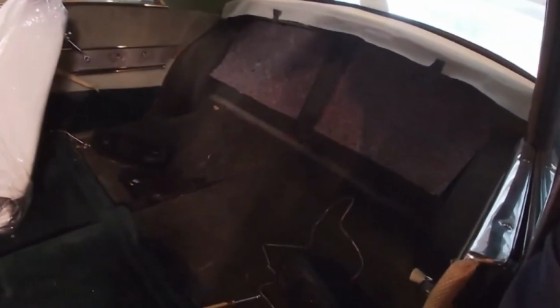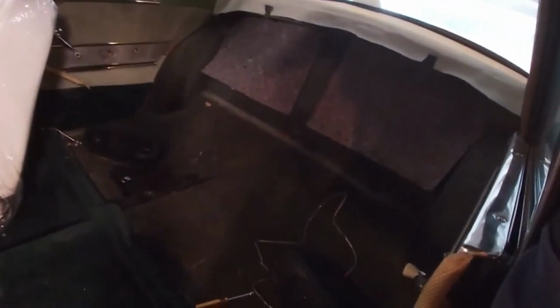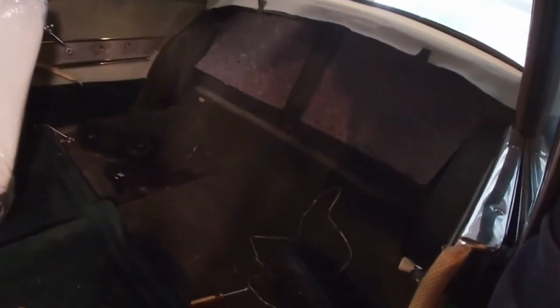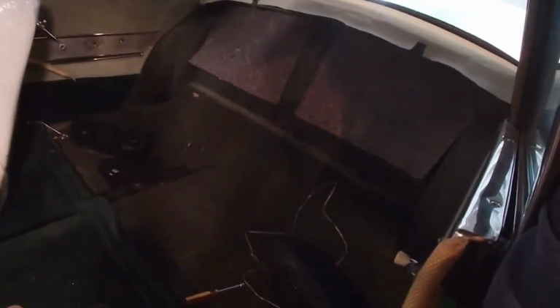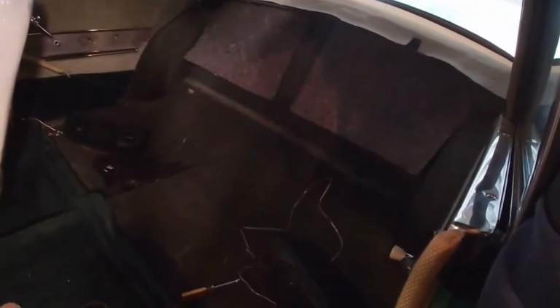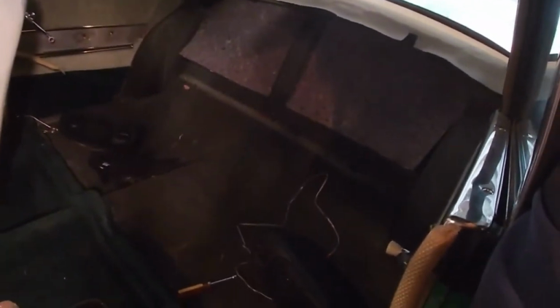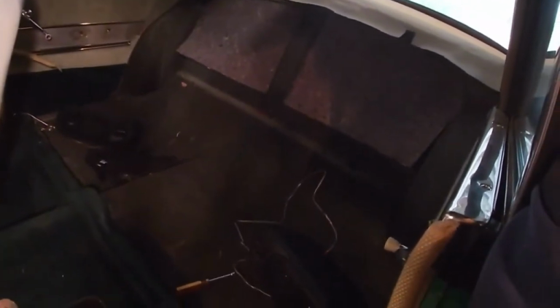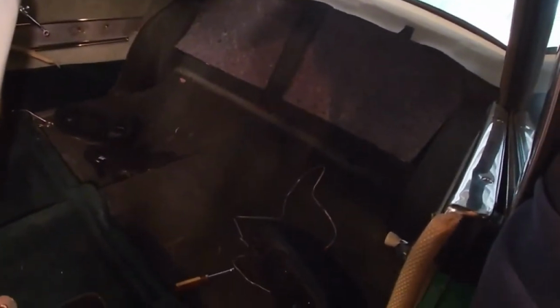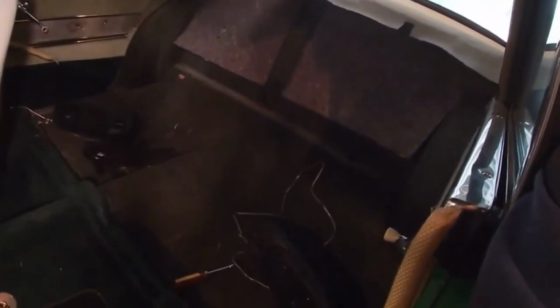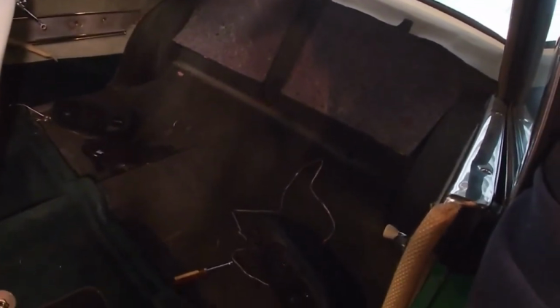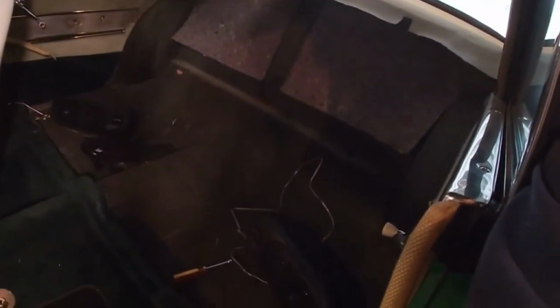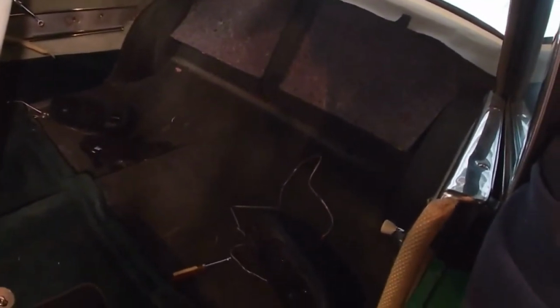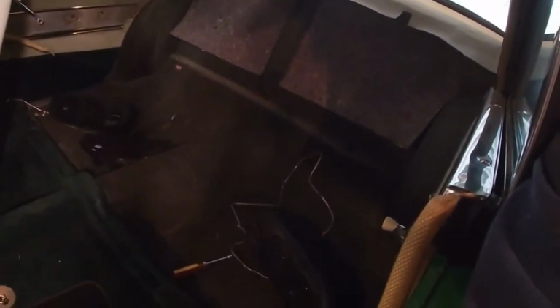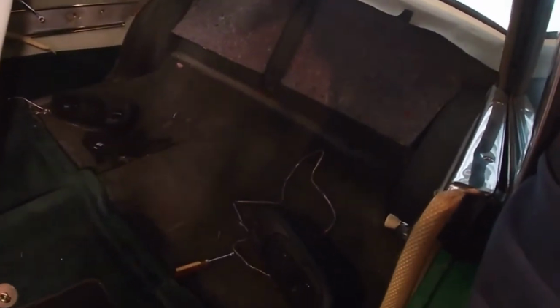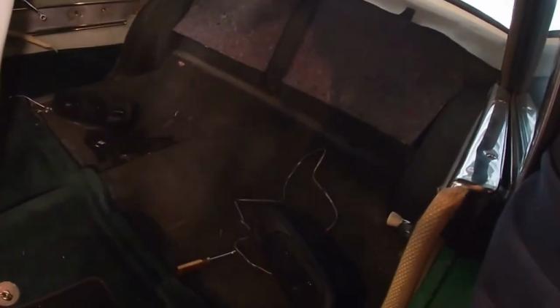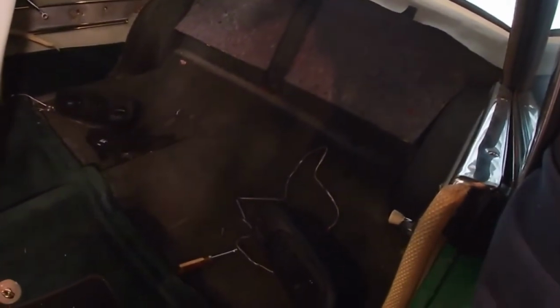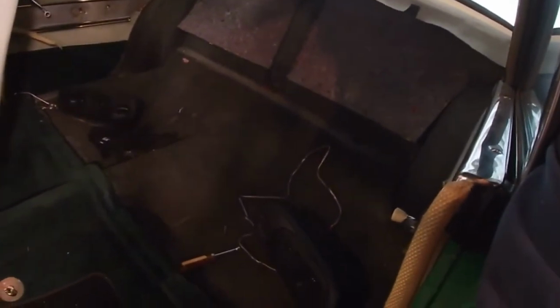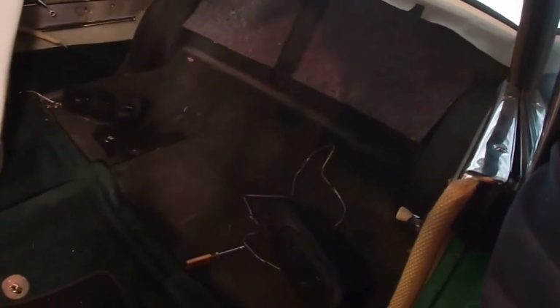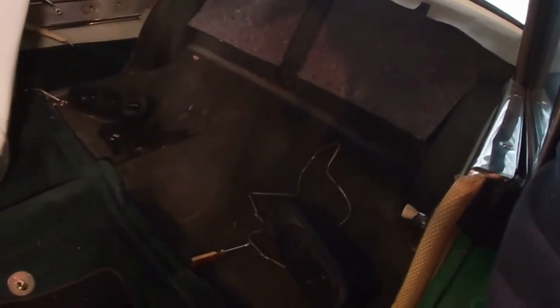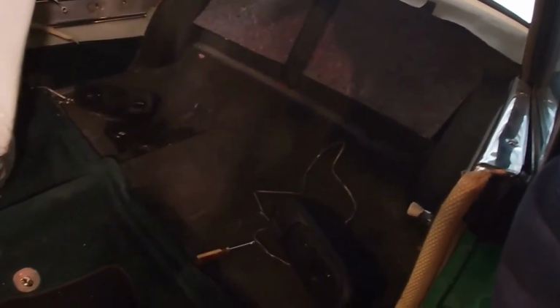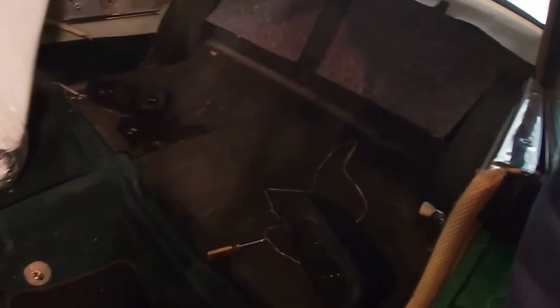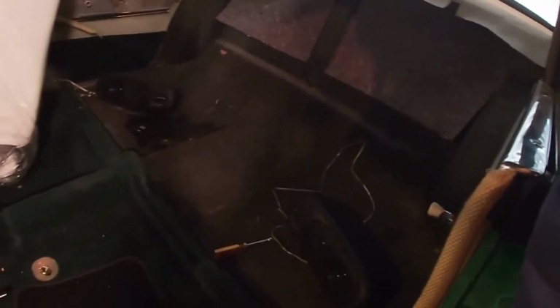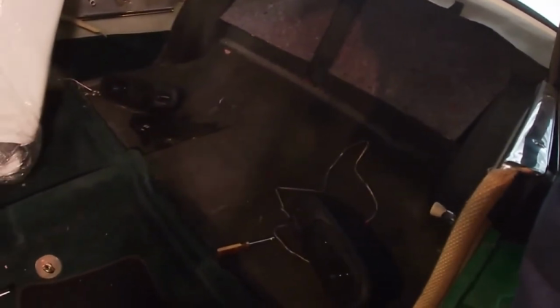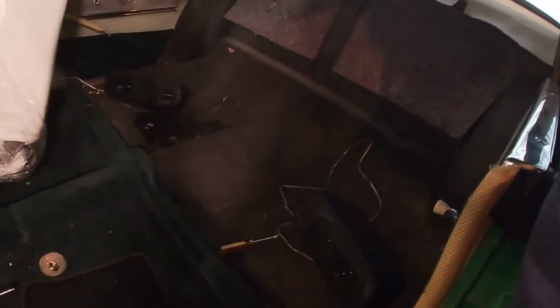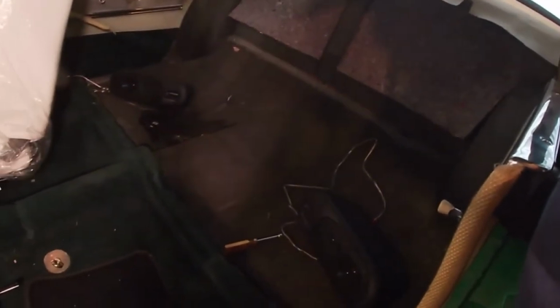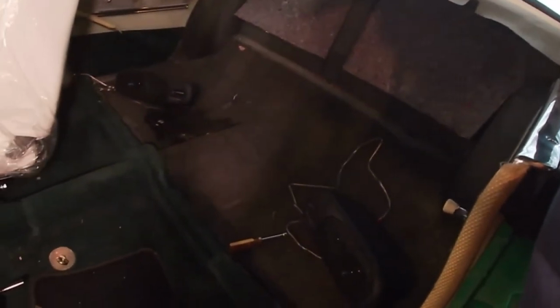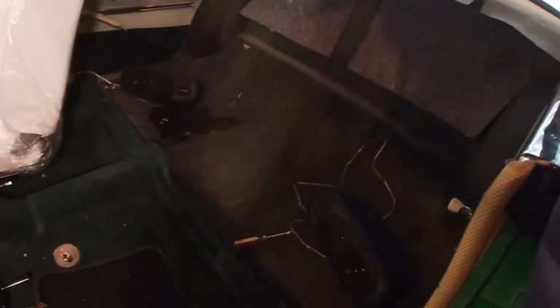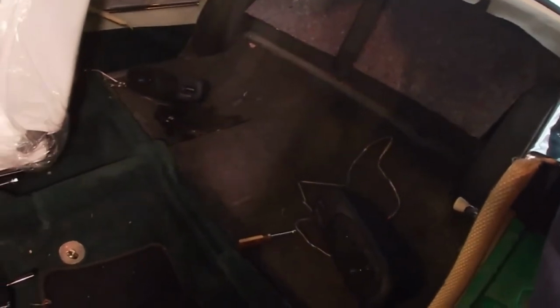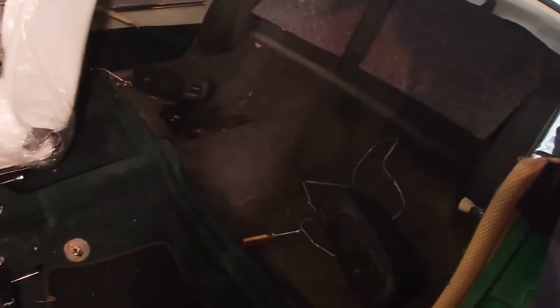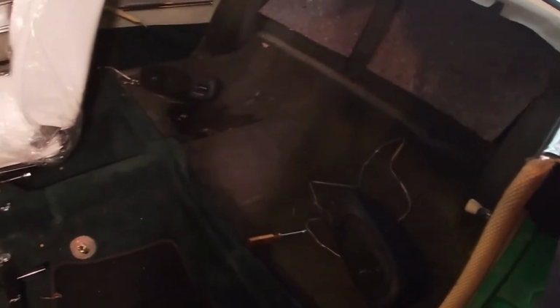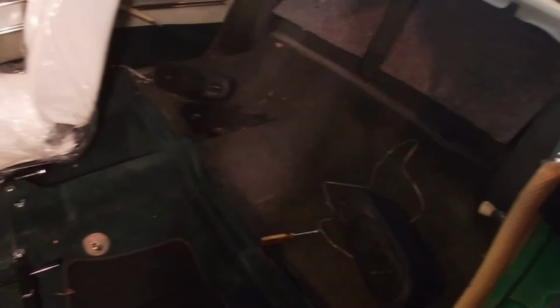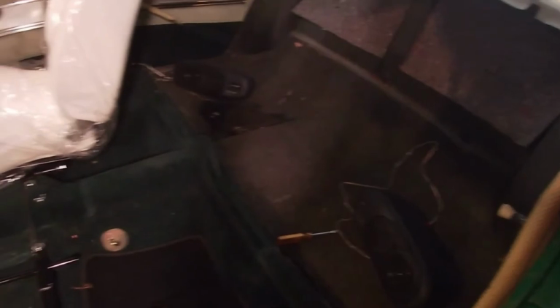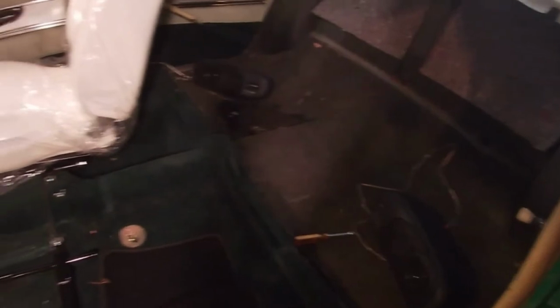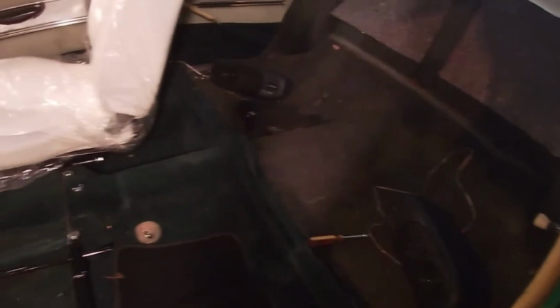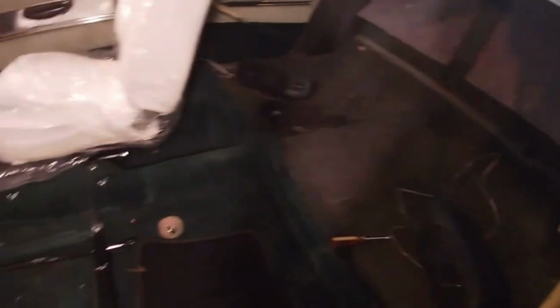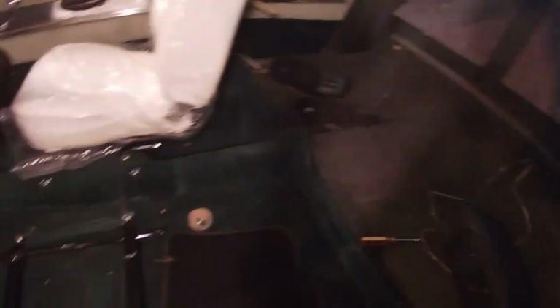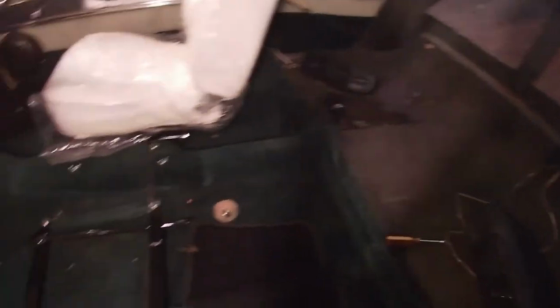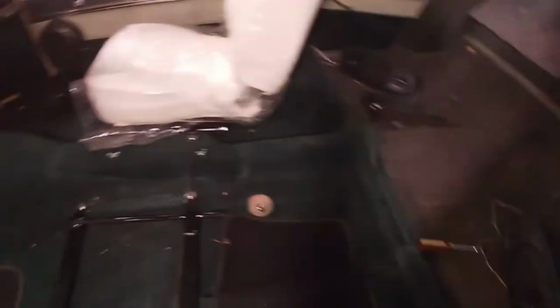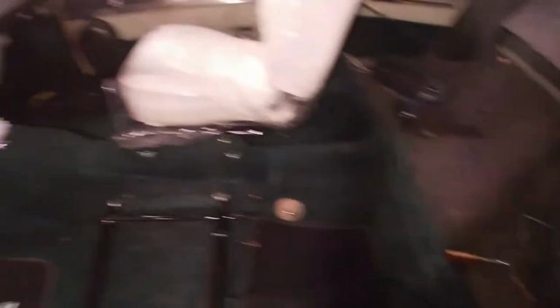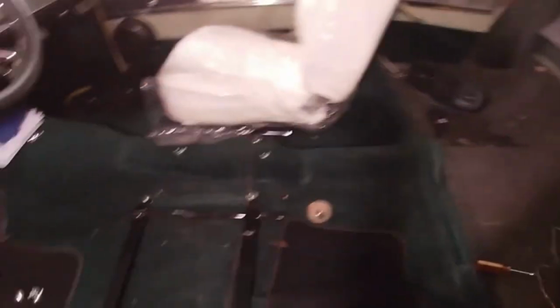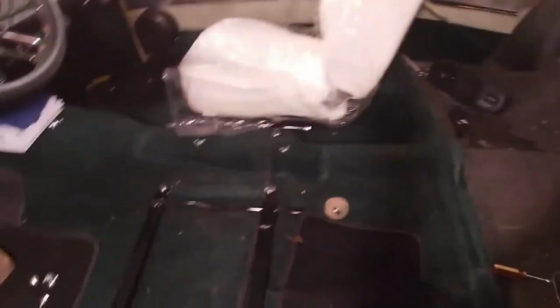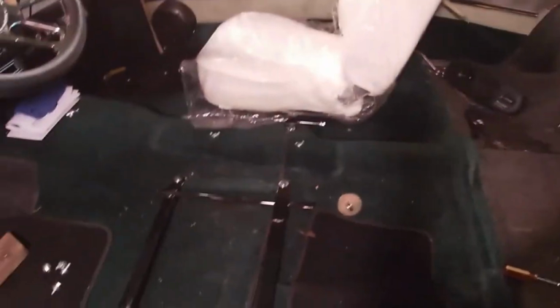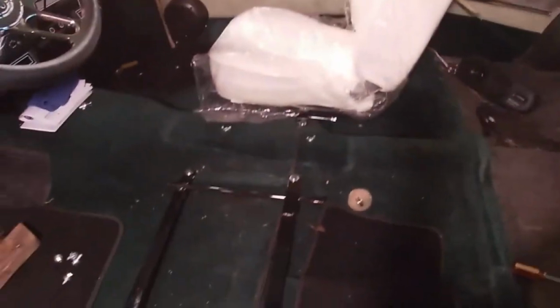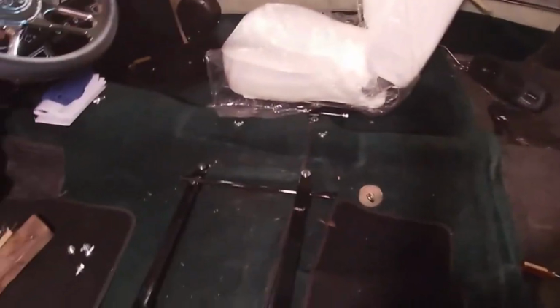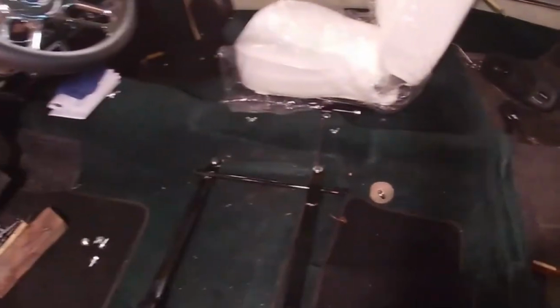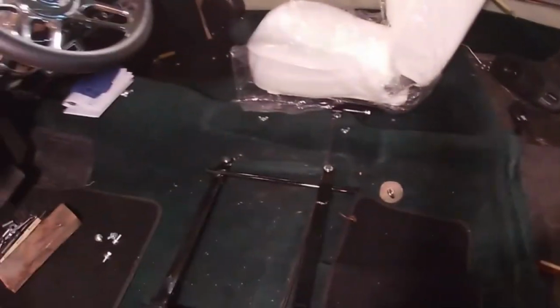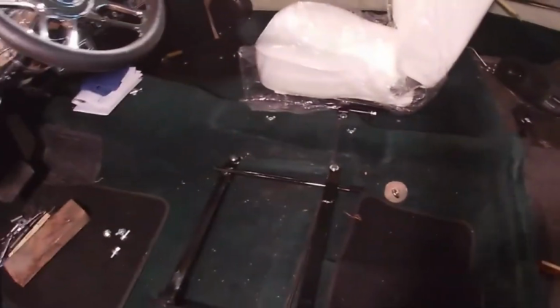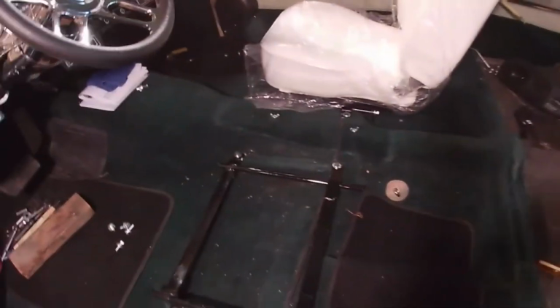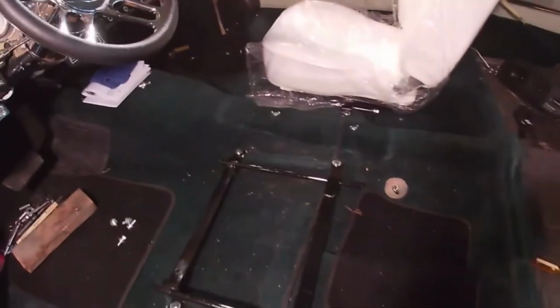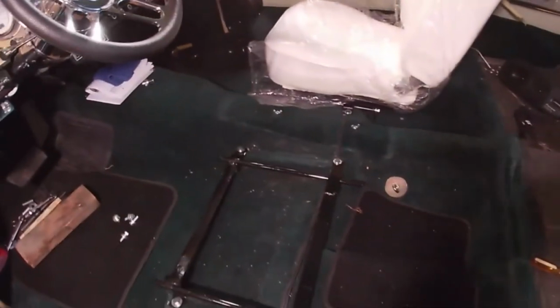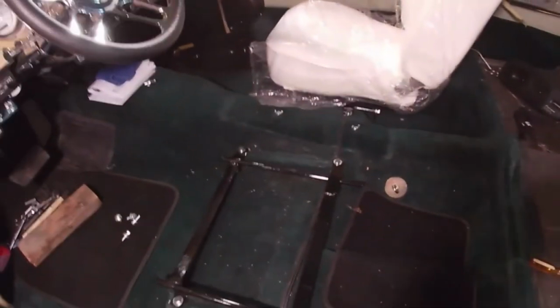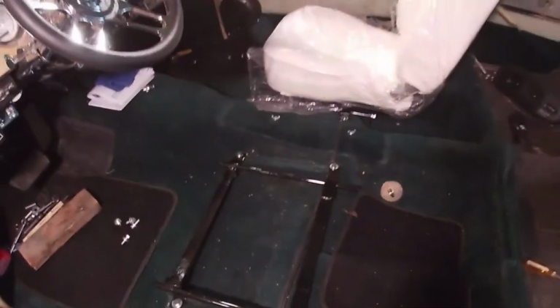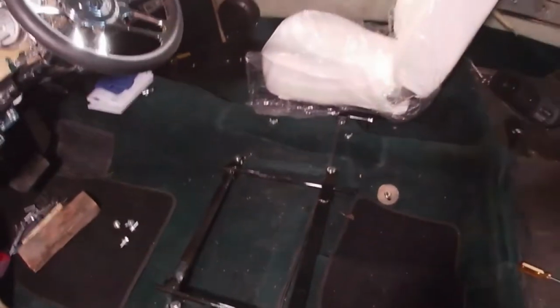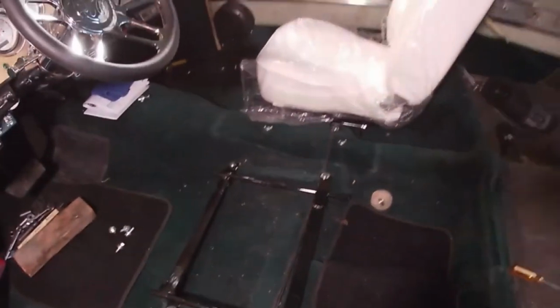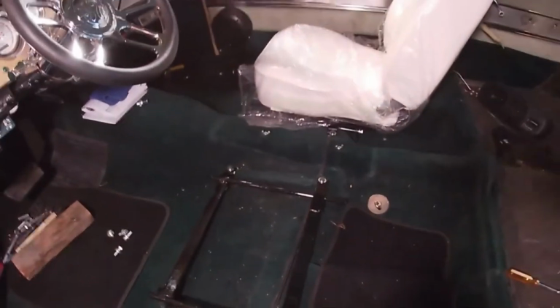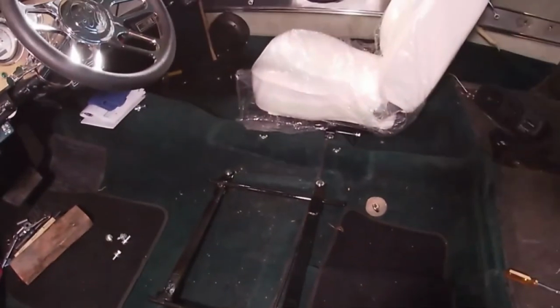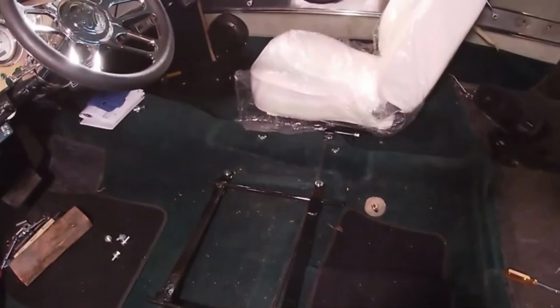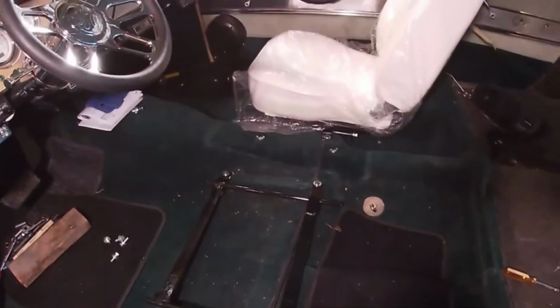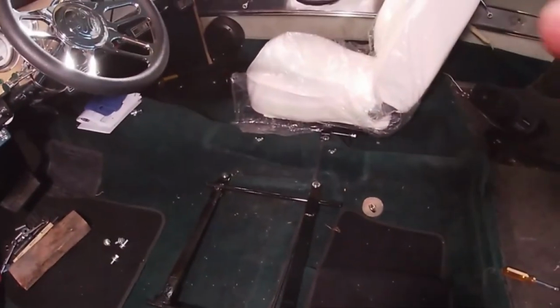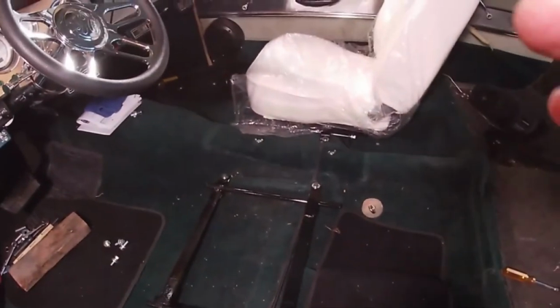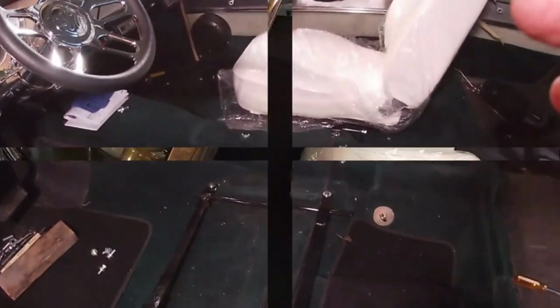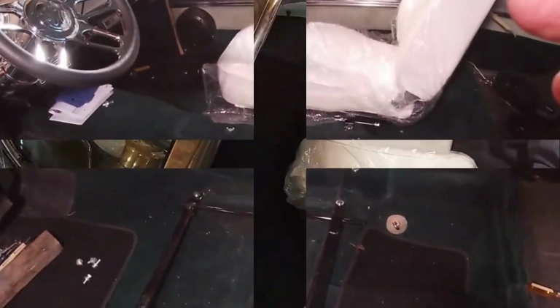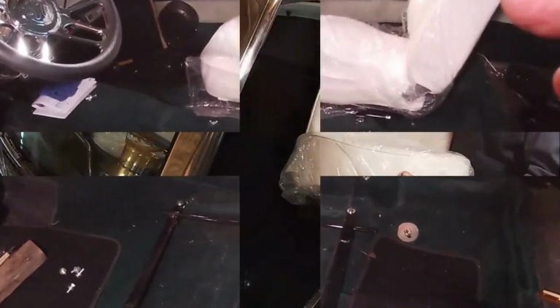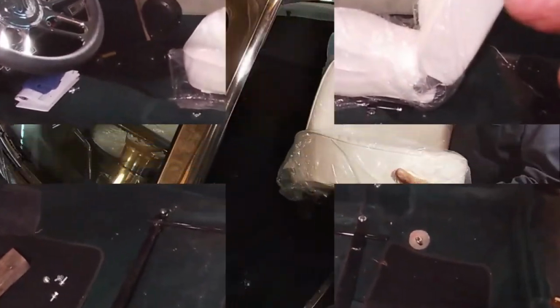I've gone ahead and removed the back seat to get it reupholstered, so I'll bring you back in just a second.